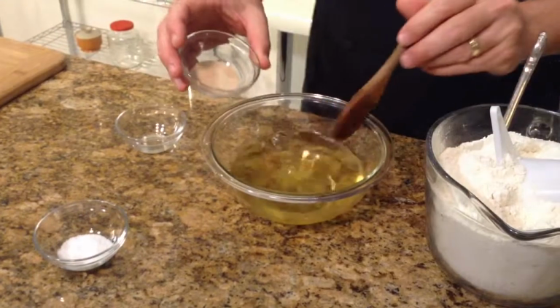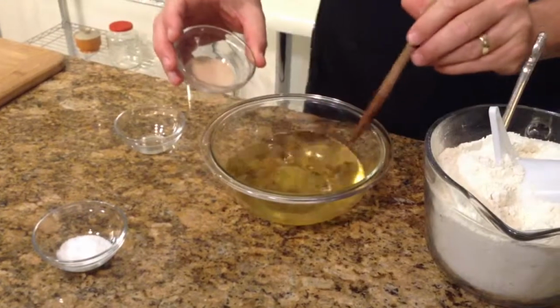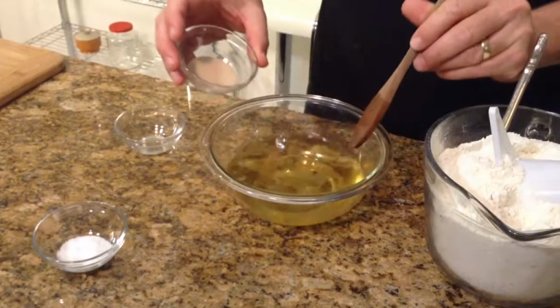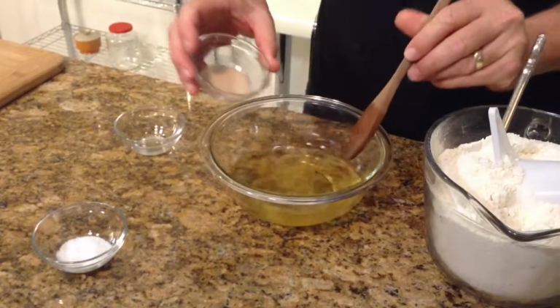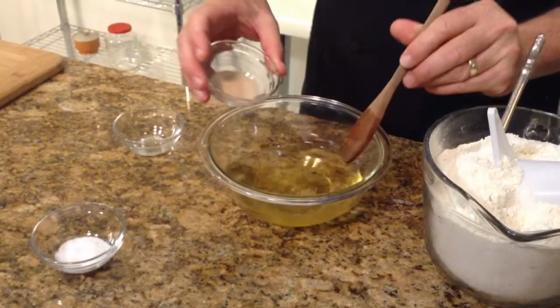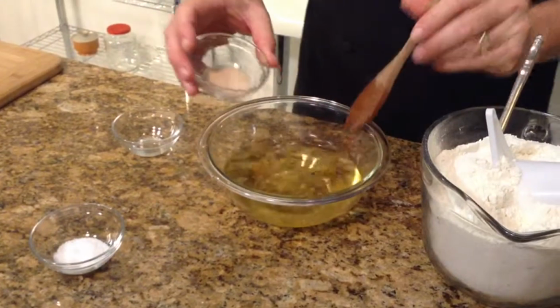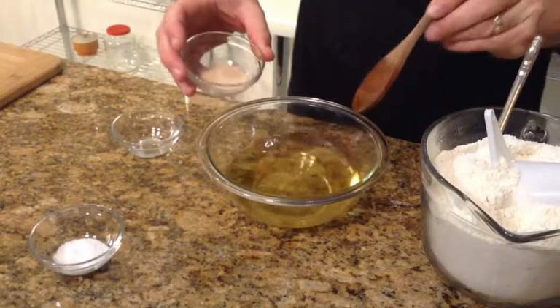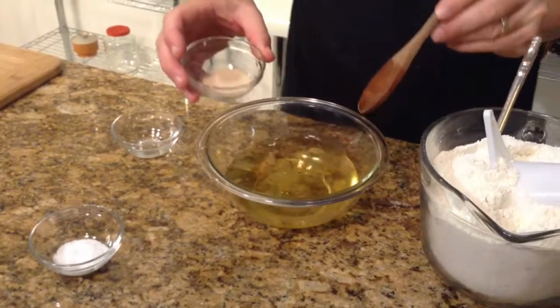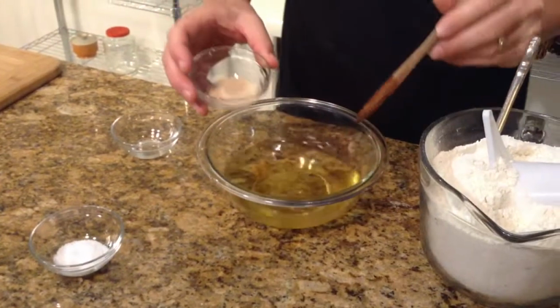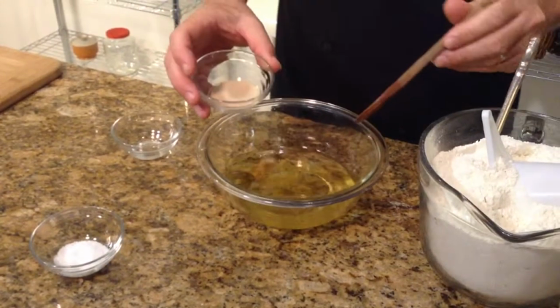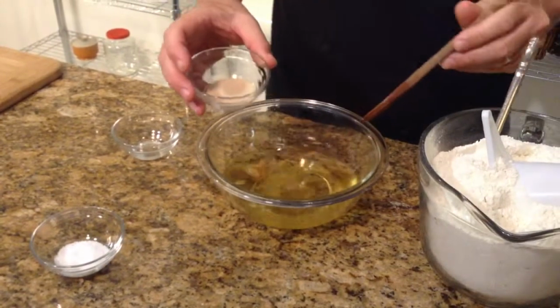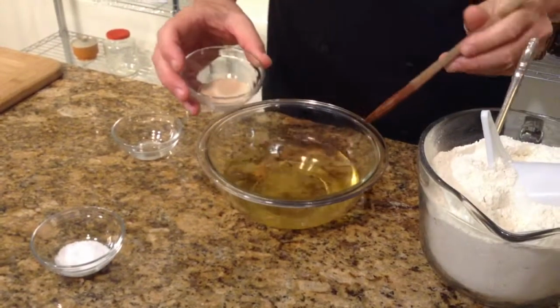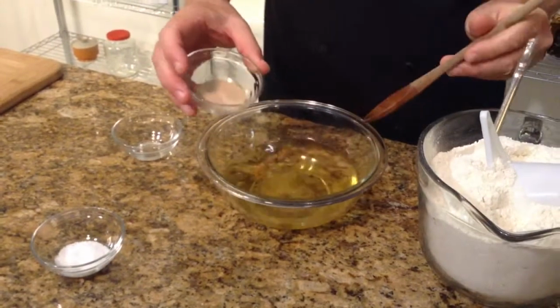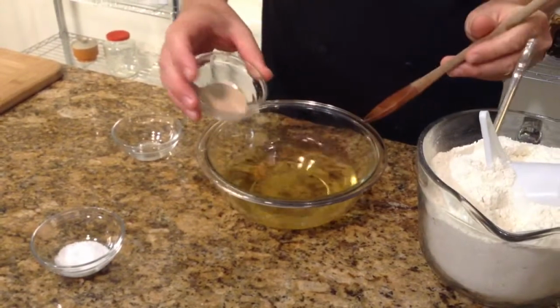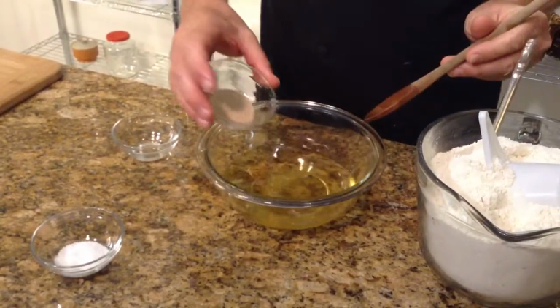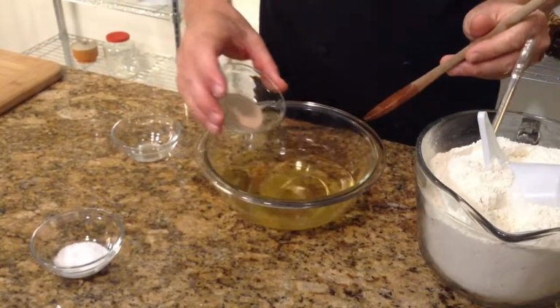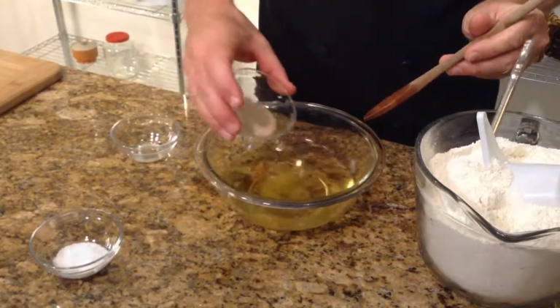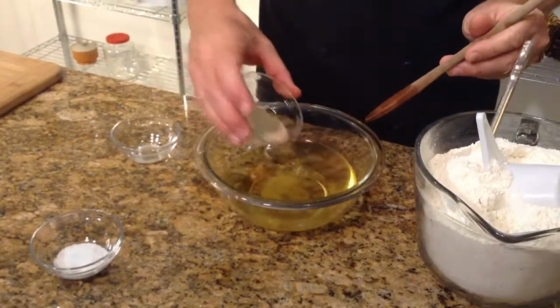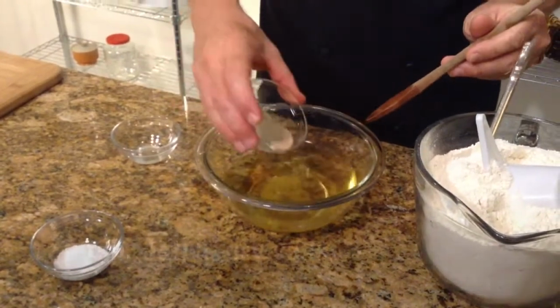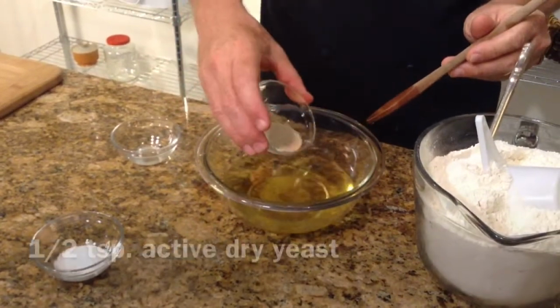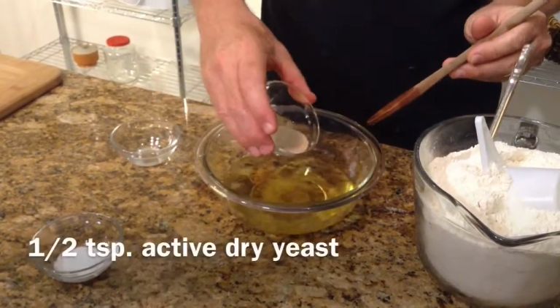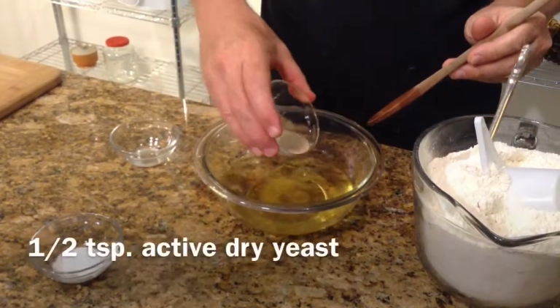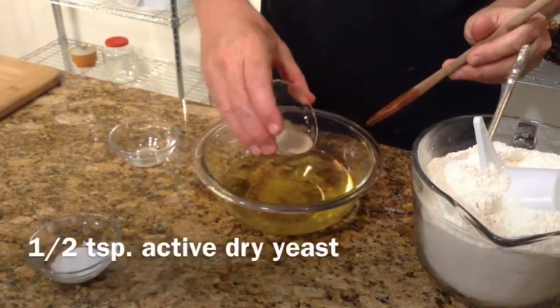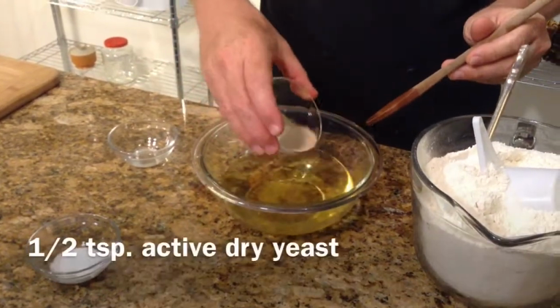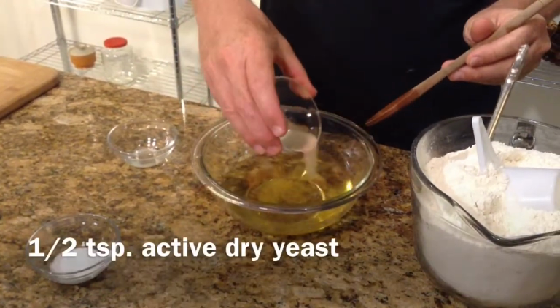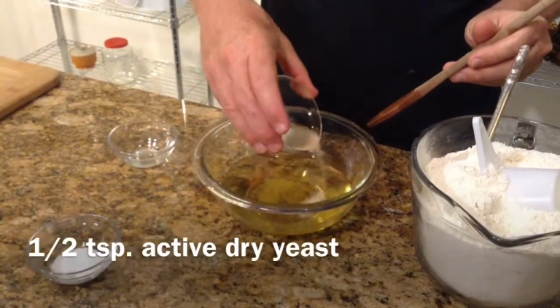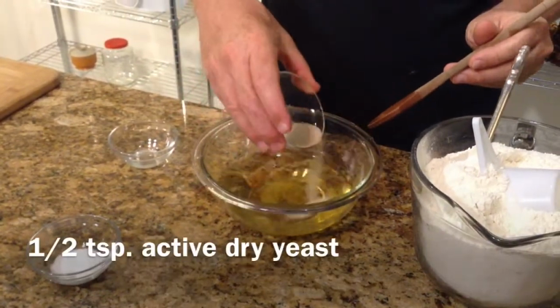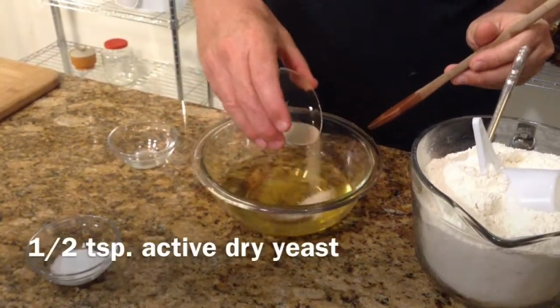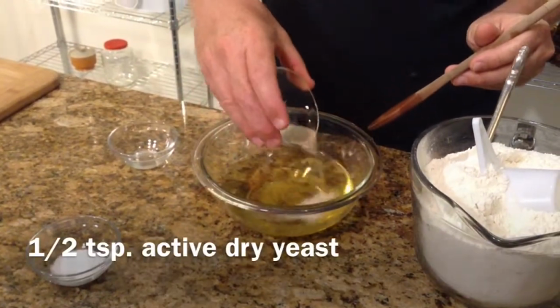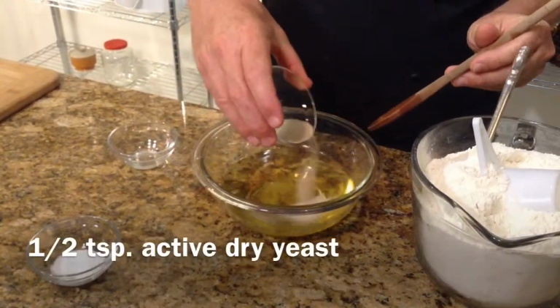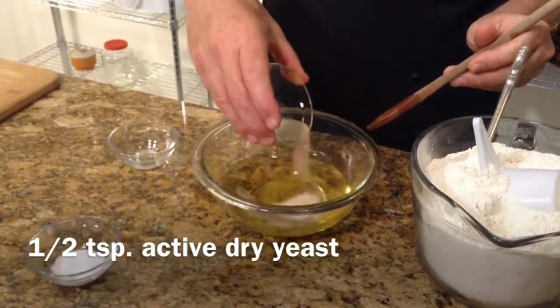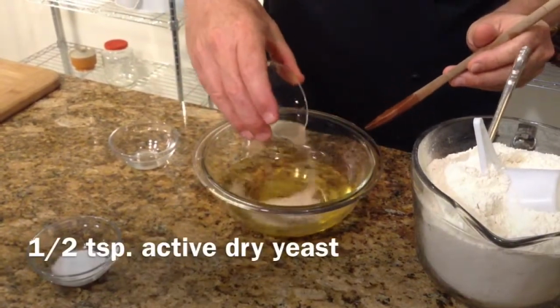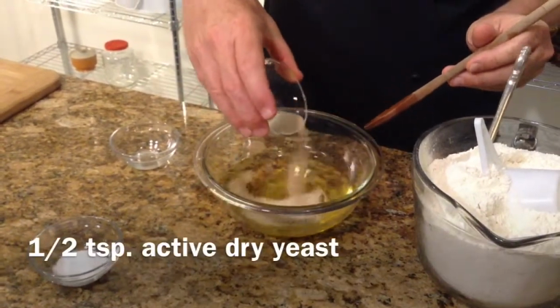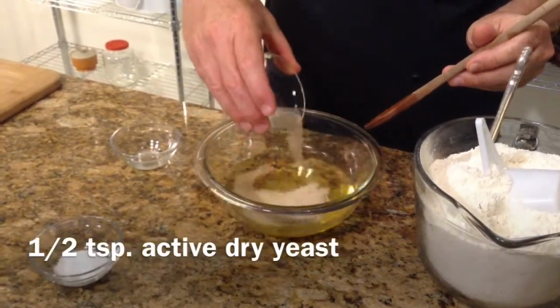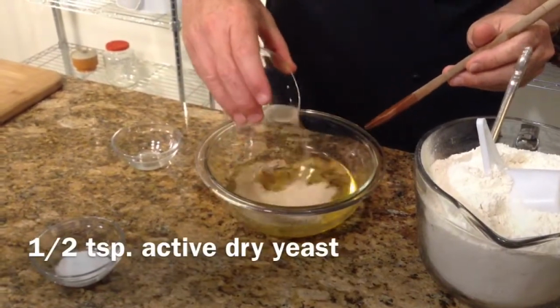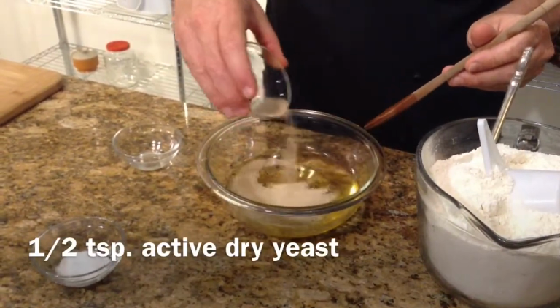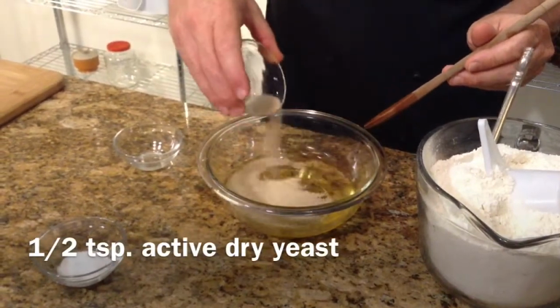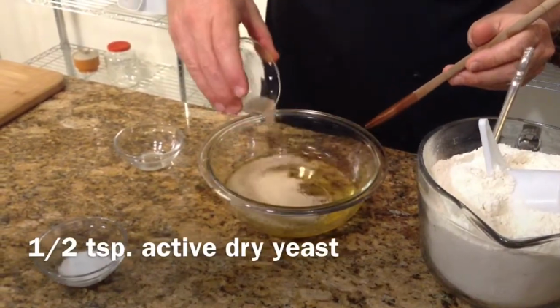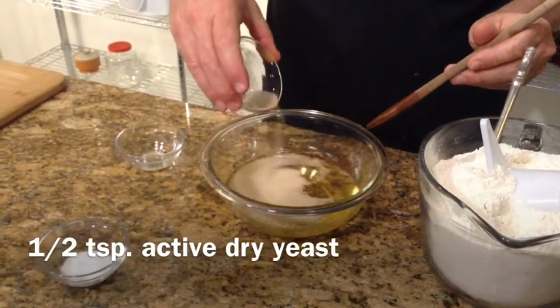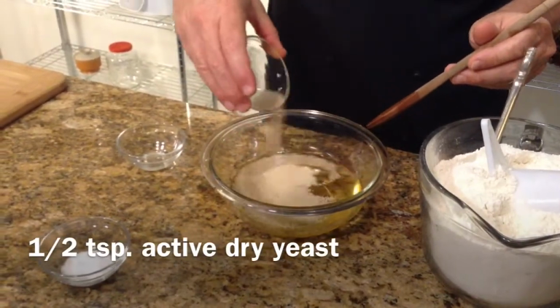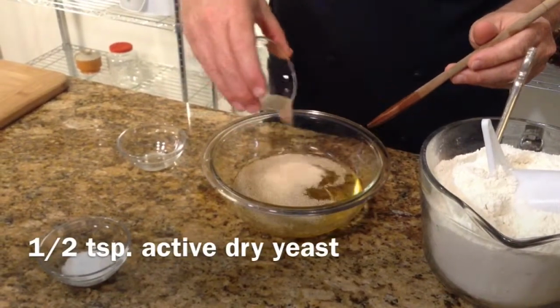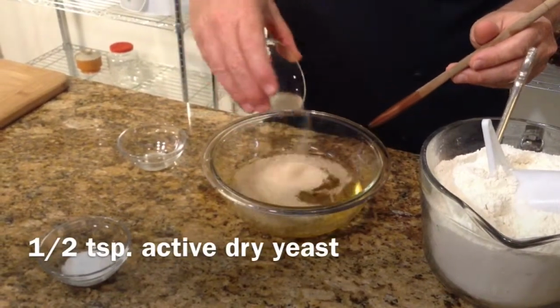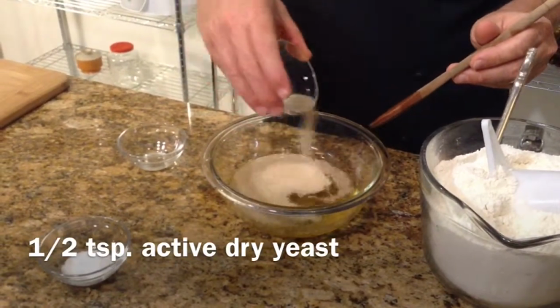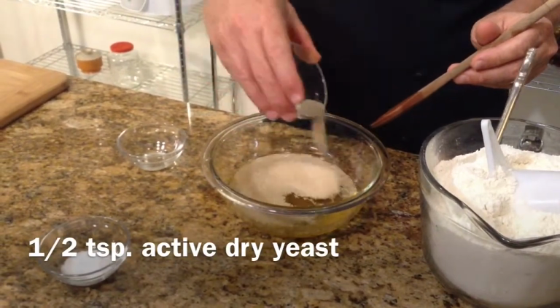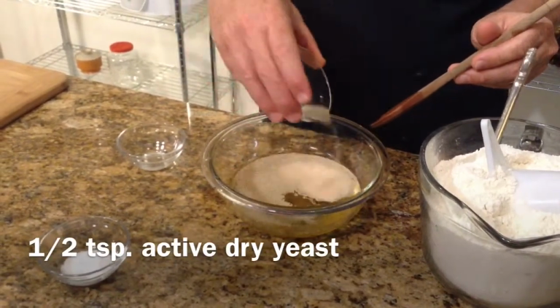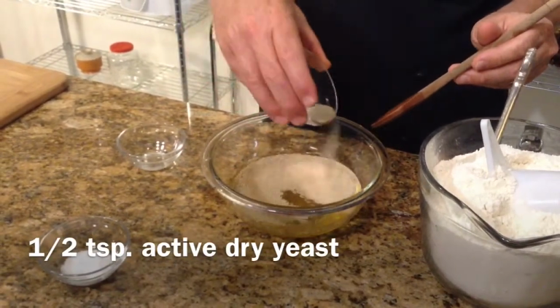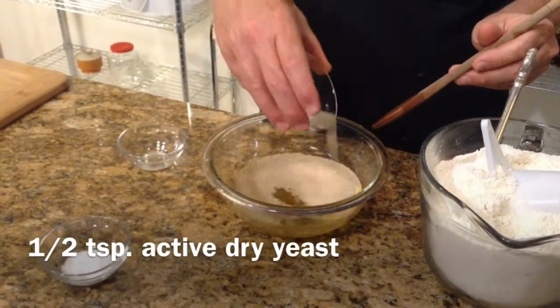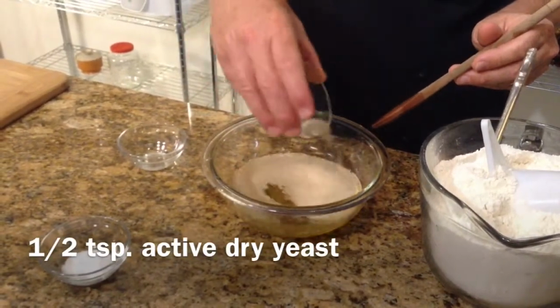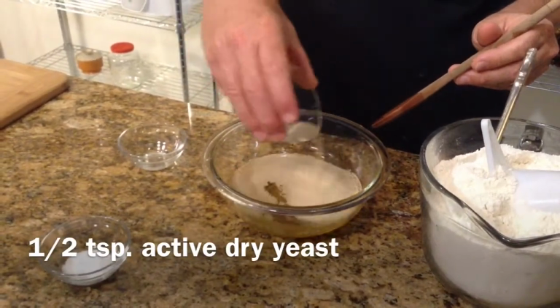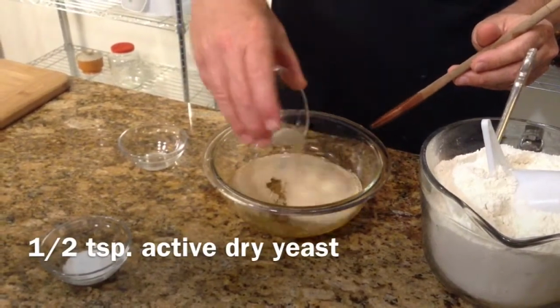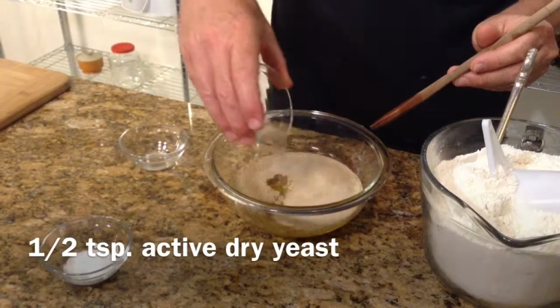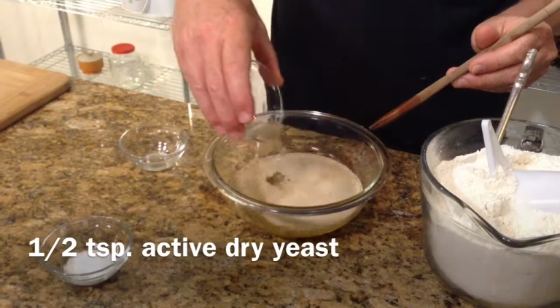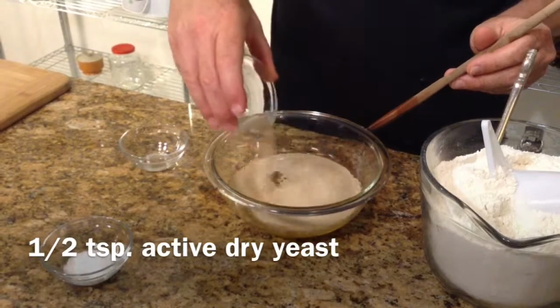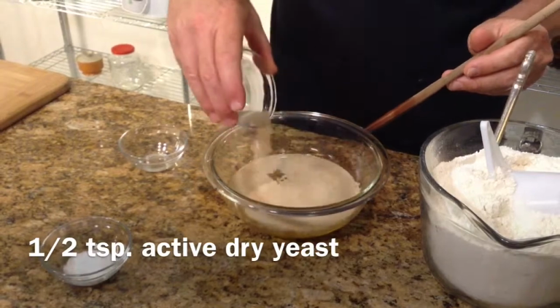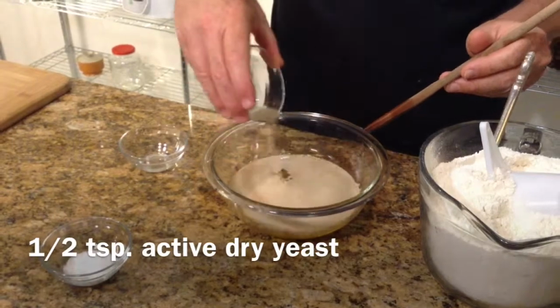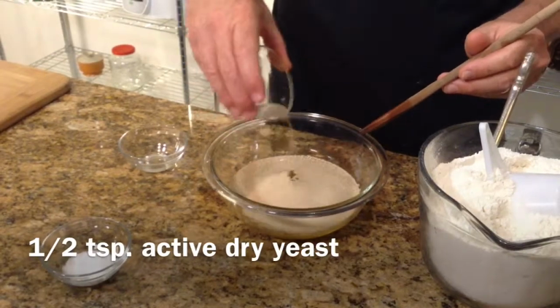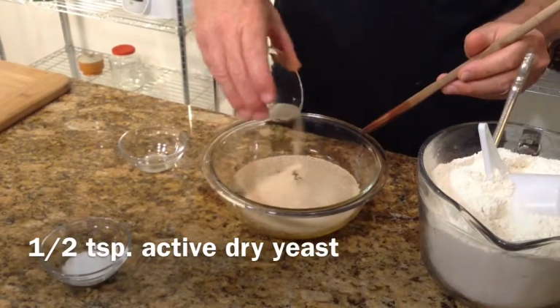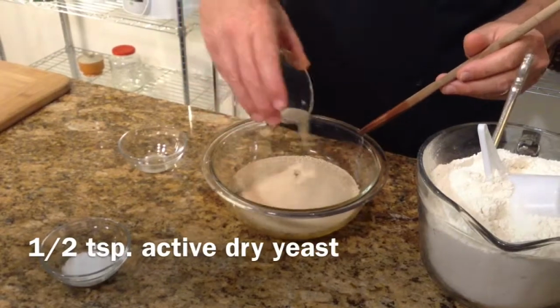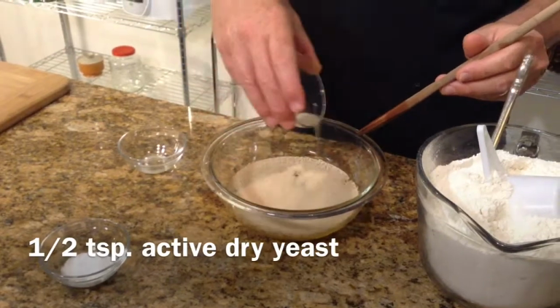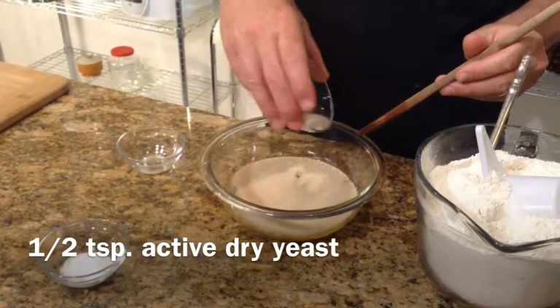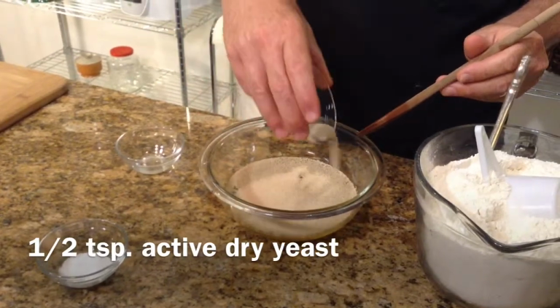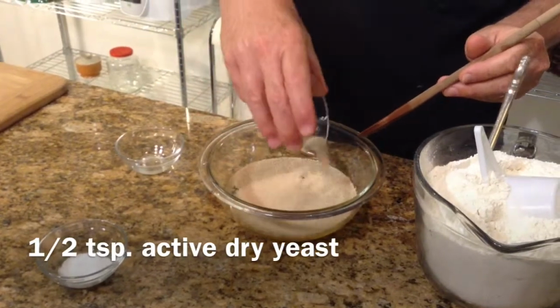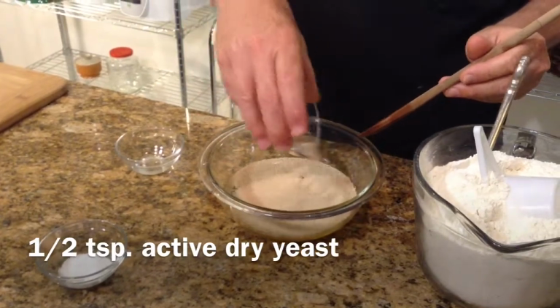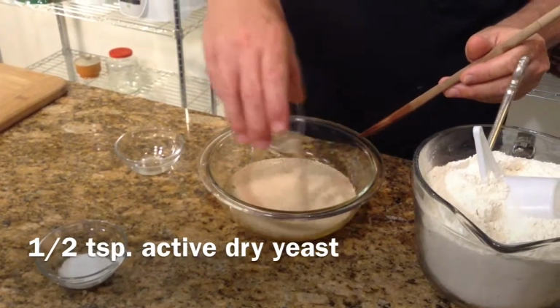So then we add in the yeast. You can just sprinkle it in and let it kind of bloom on top of the water.